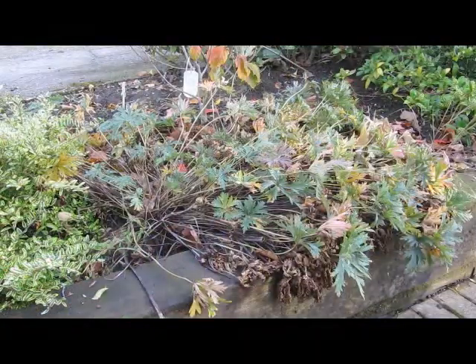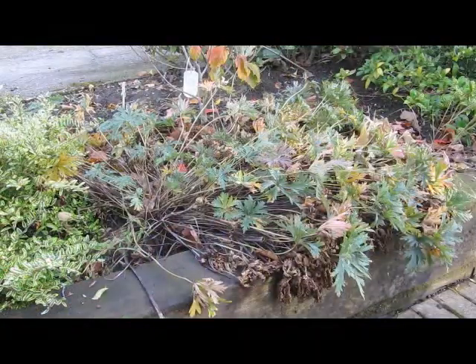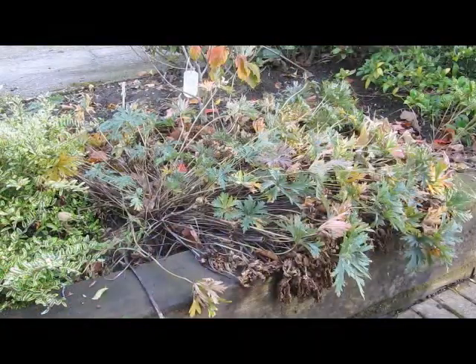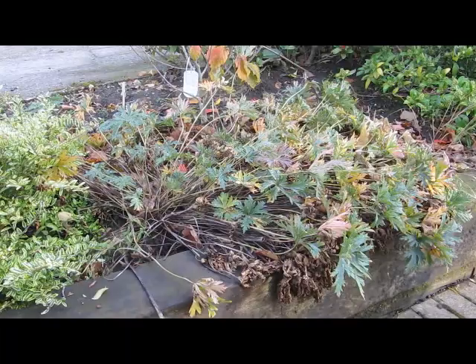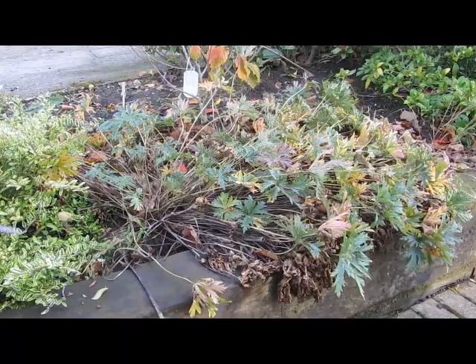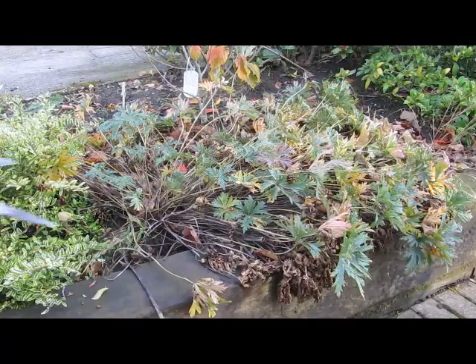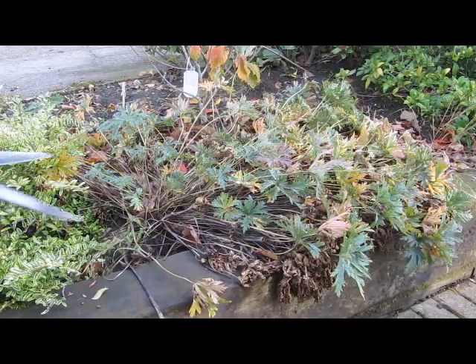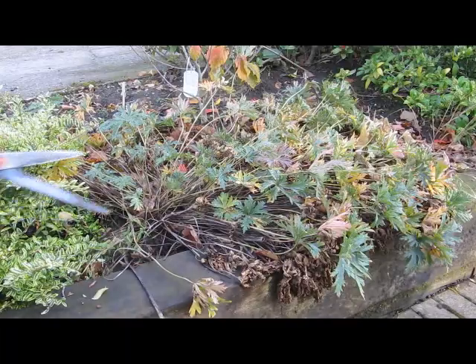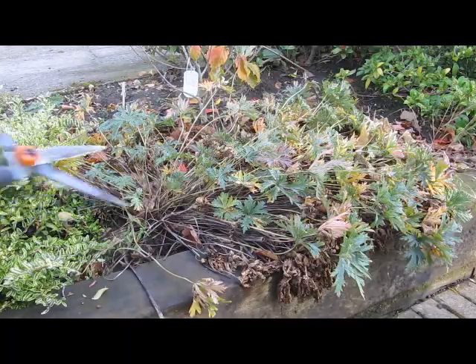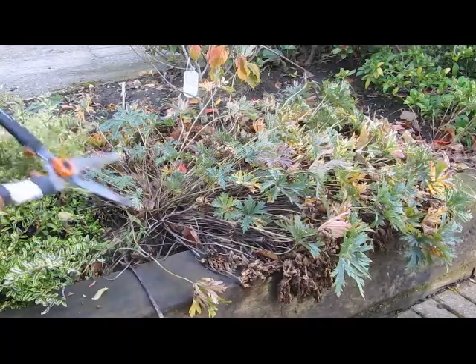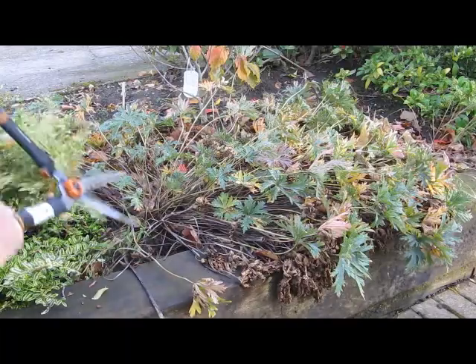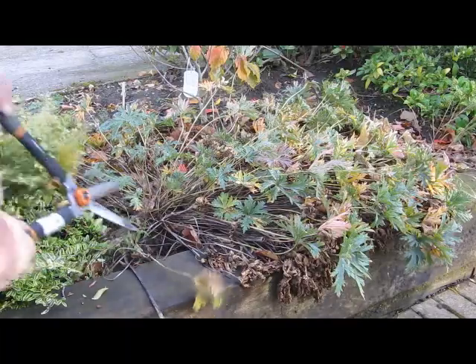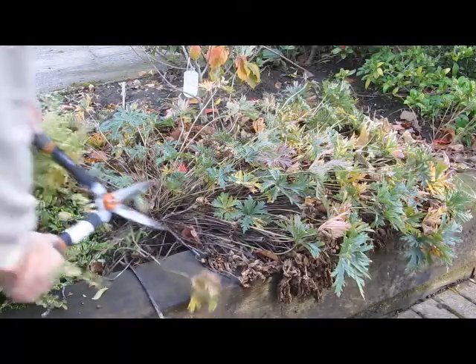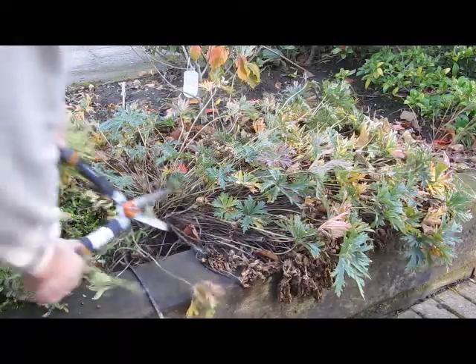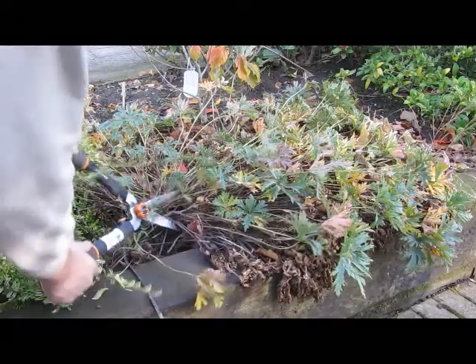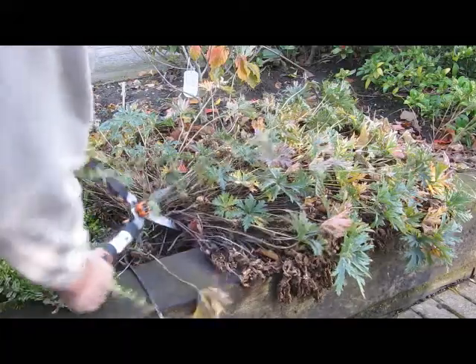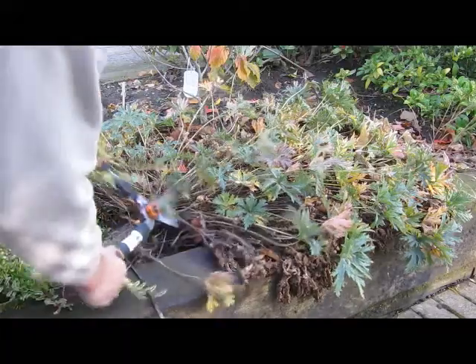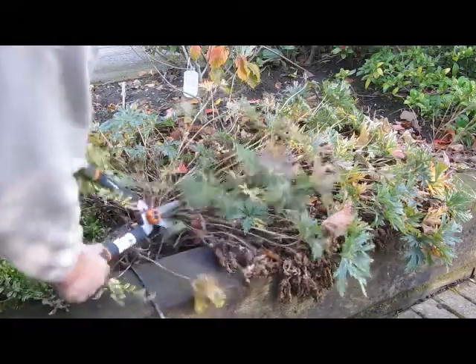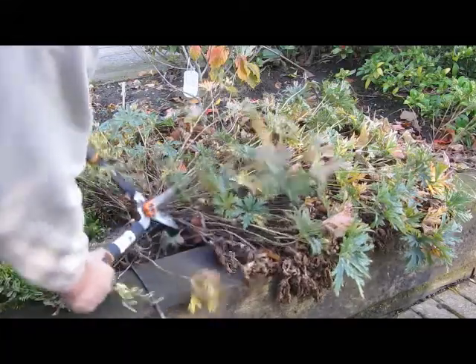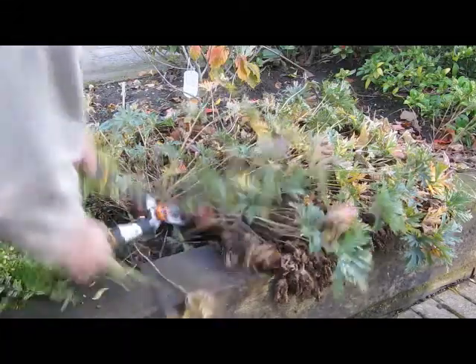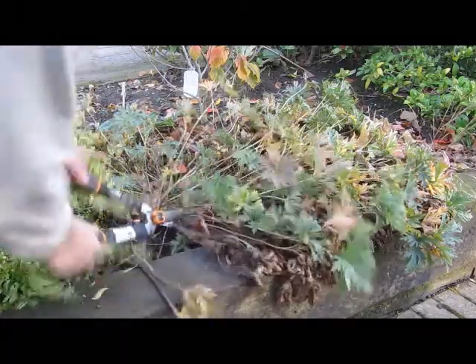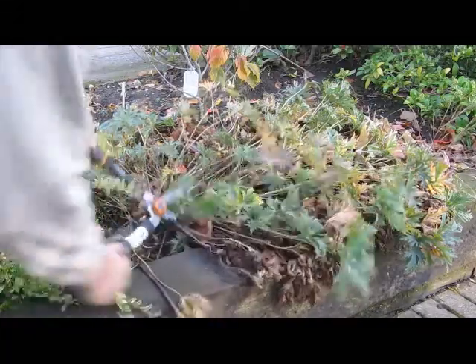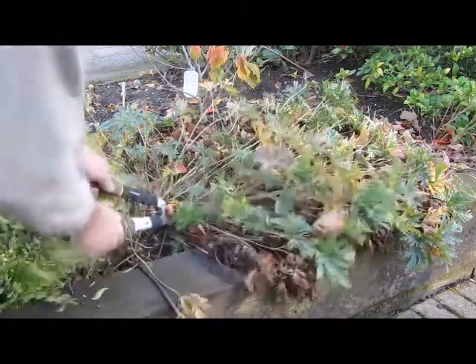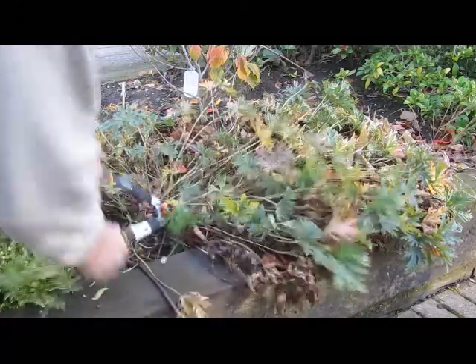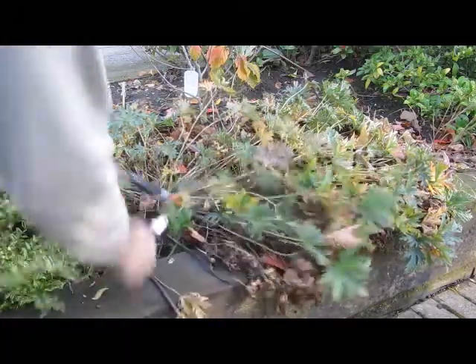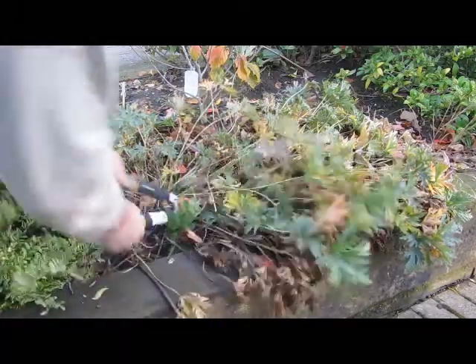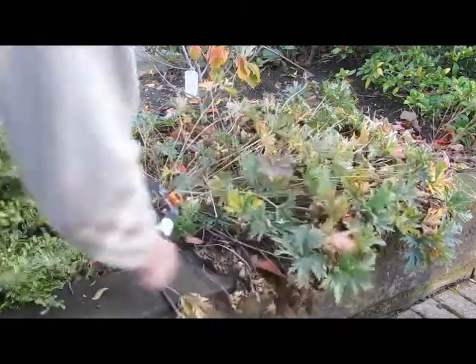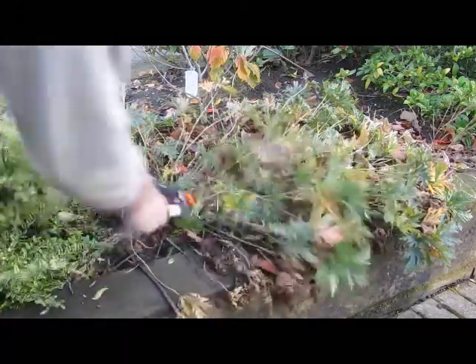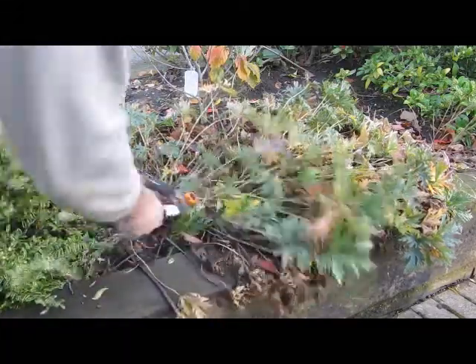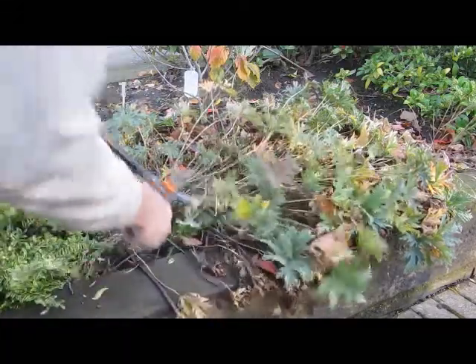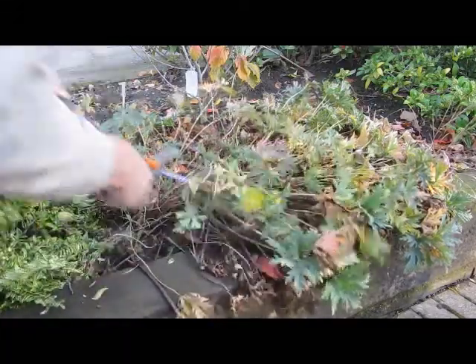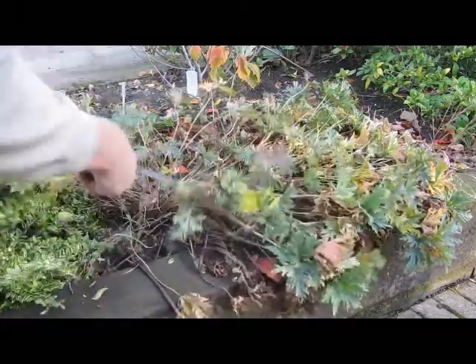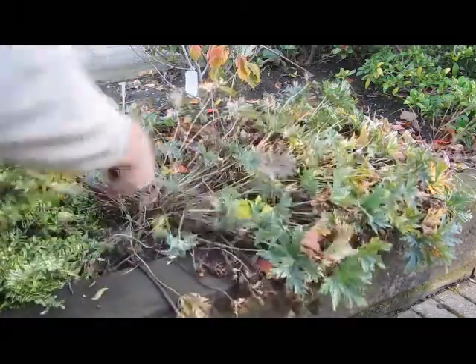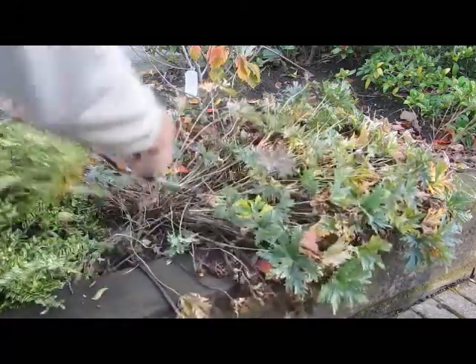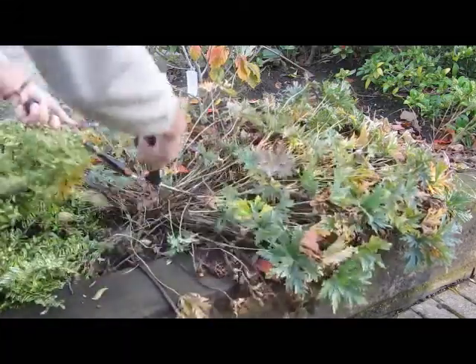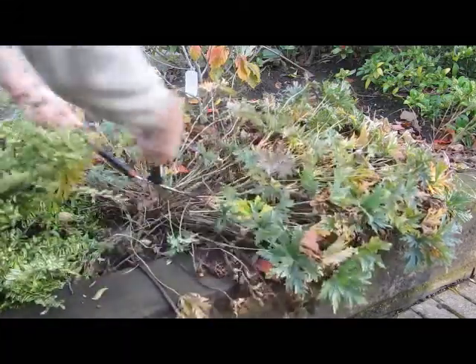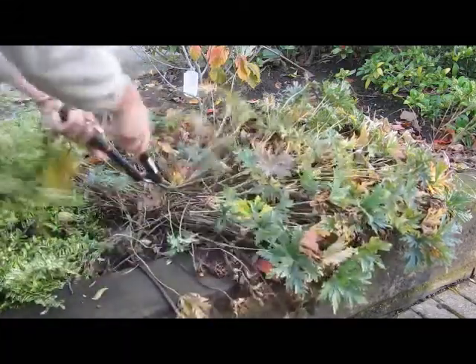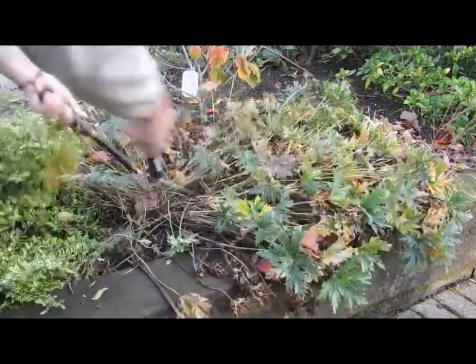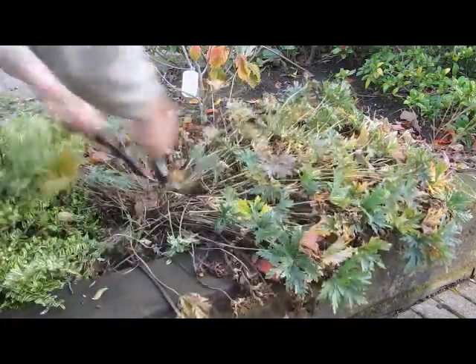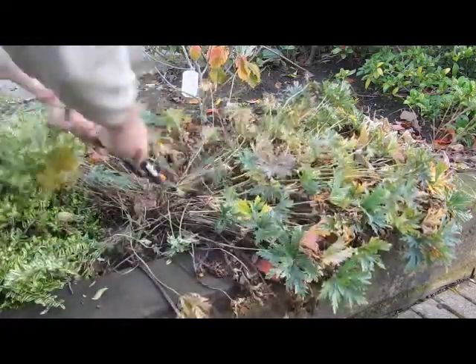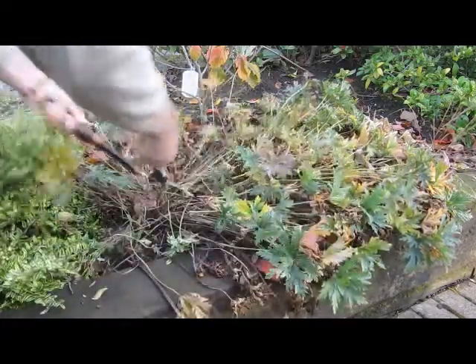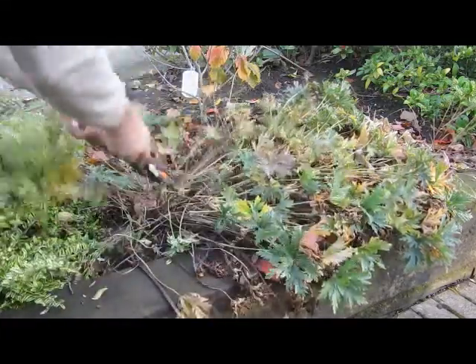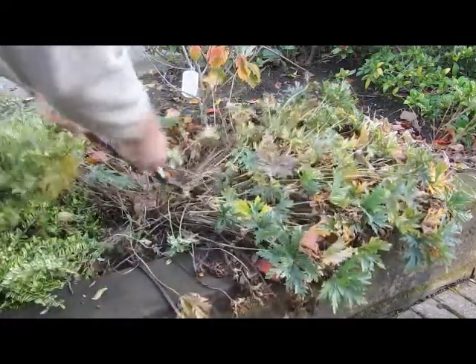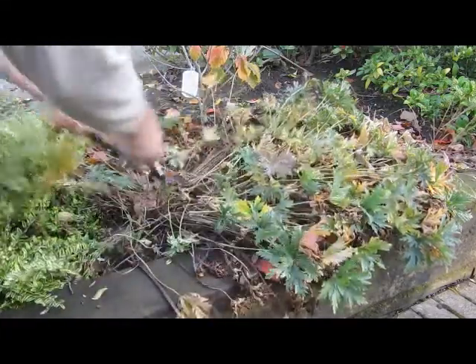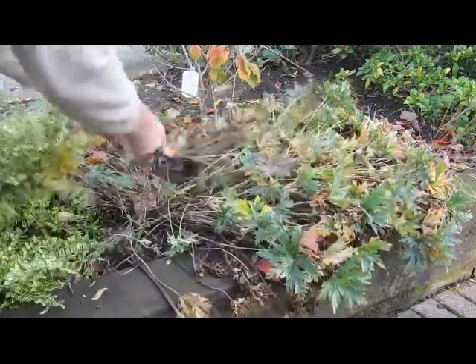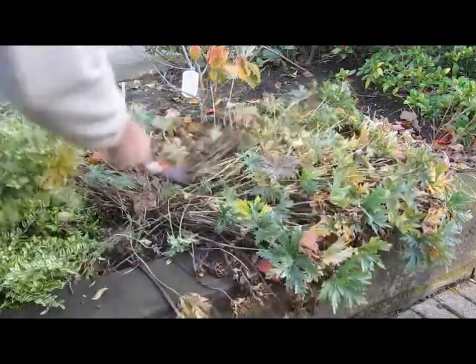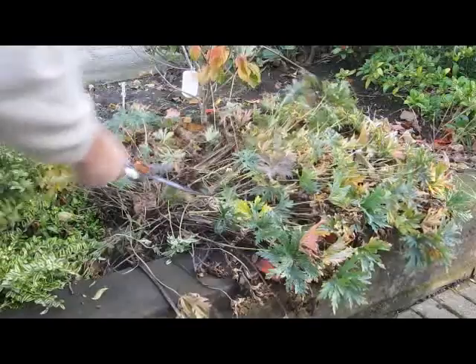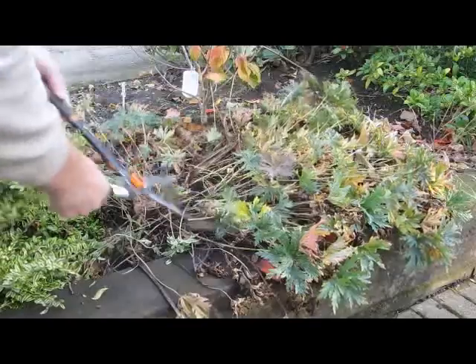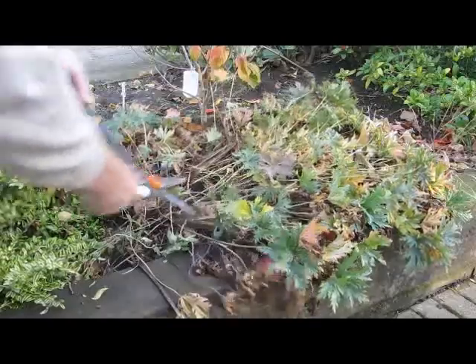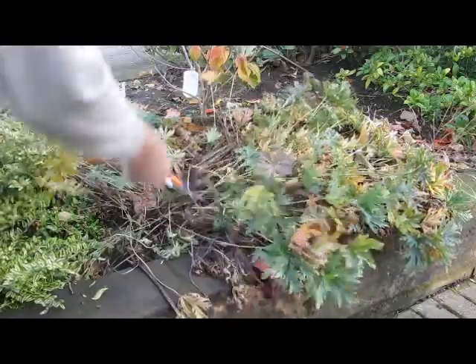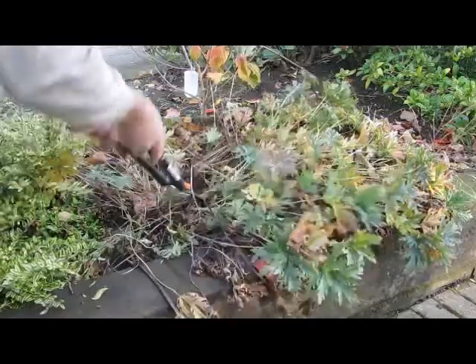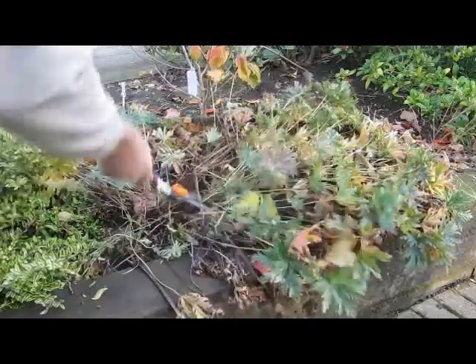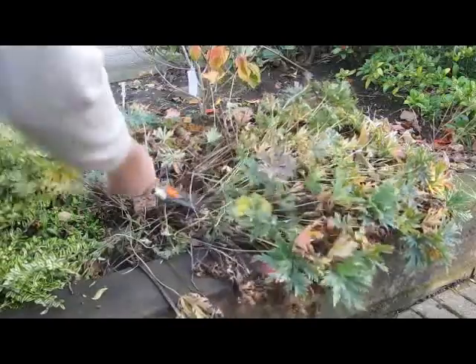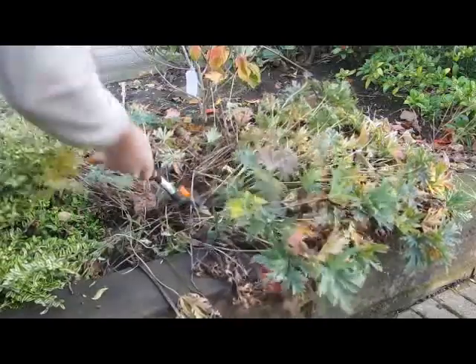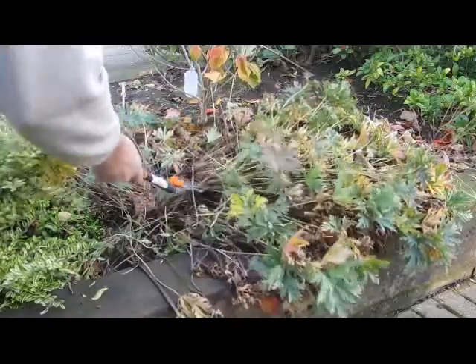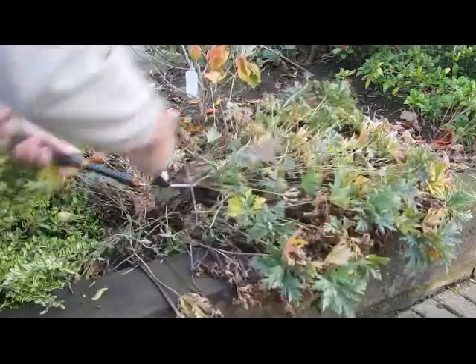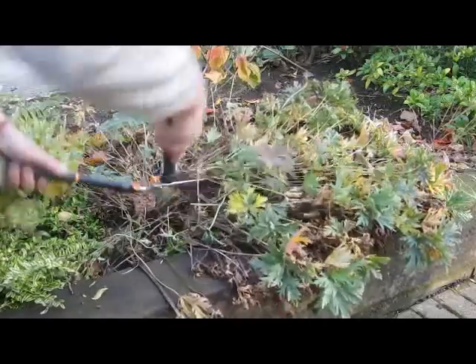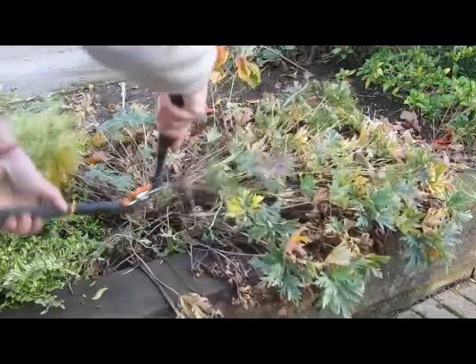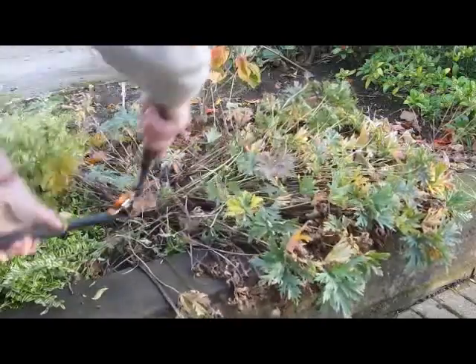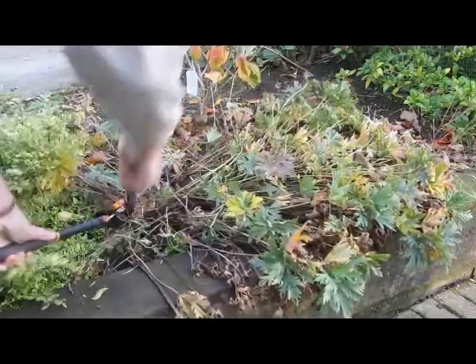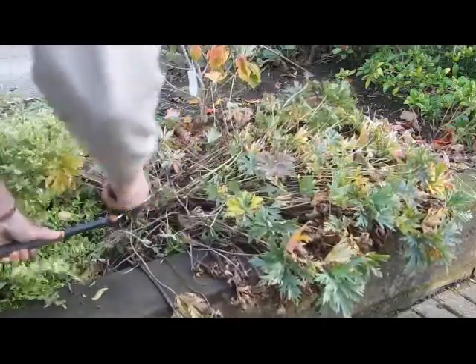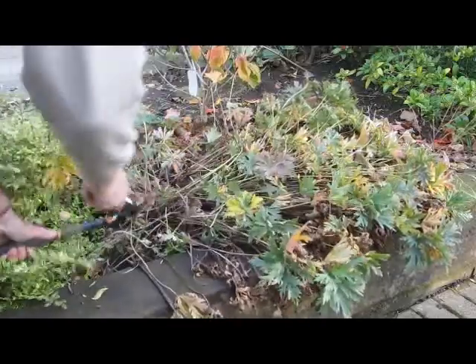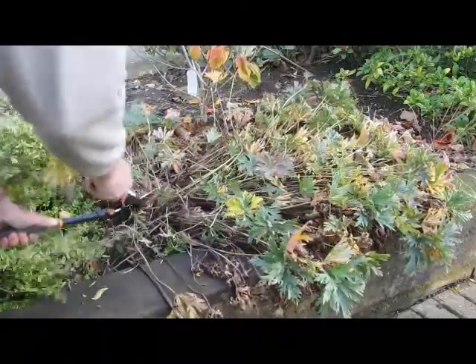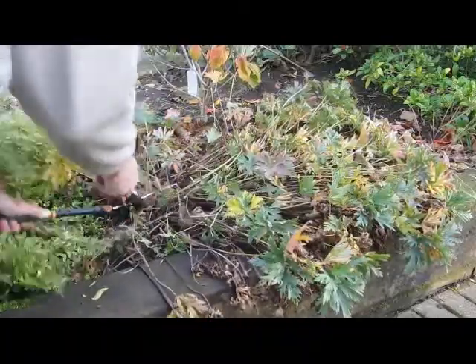For plants with no obvious new growth, such as this Crane's Bill Geranium, you can cut the stems right back to the base.